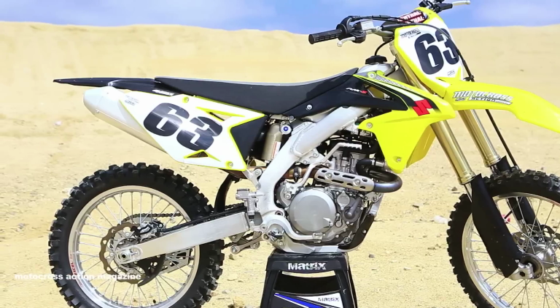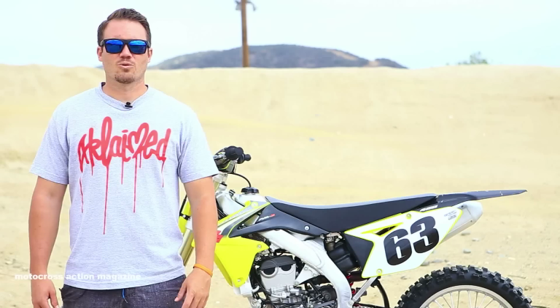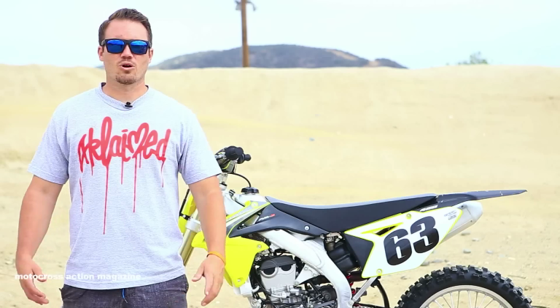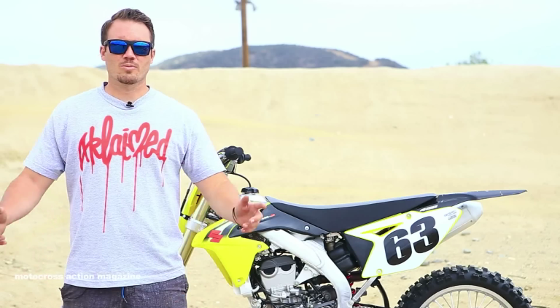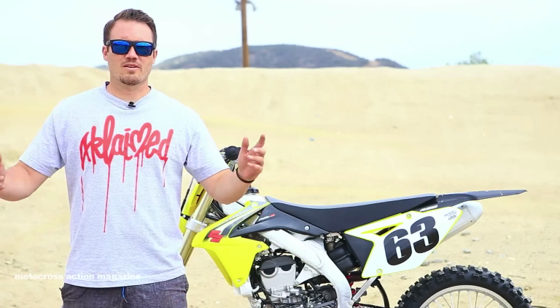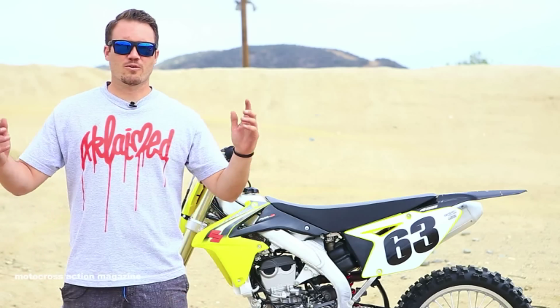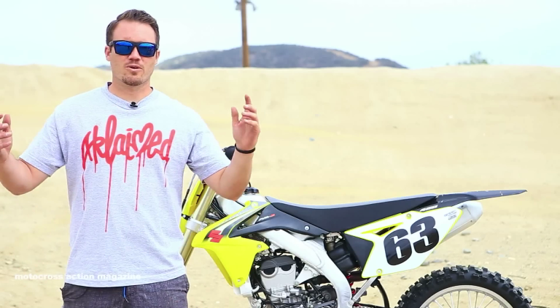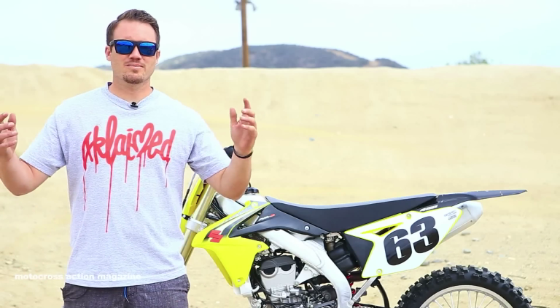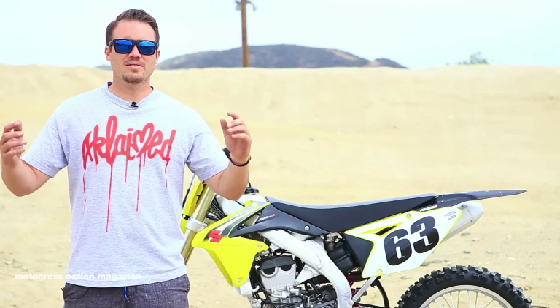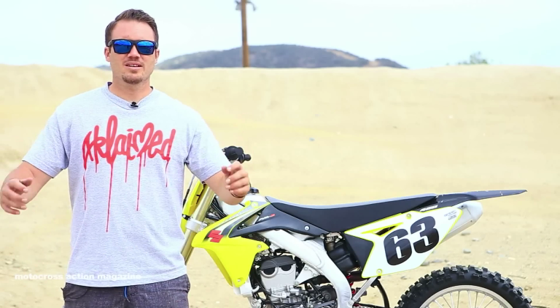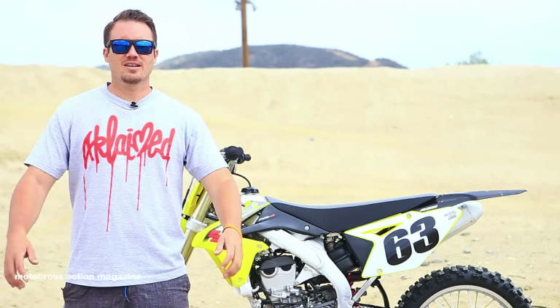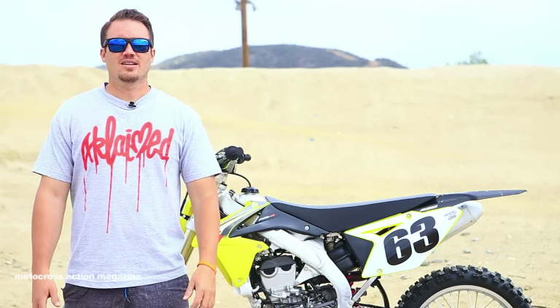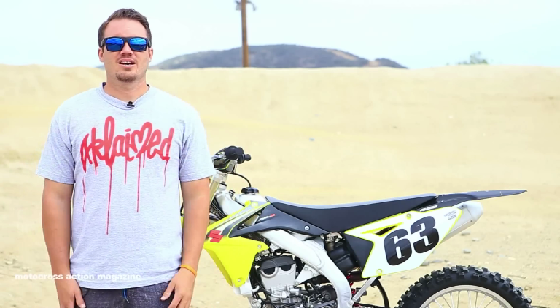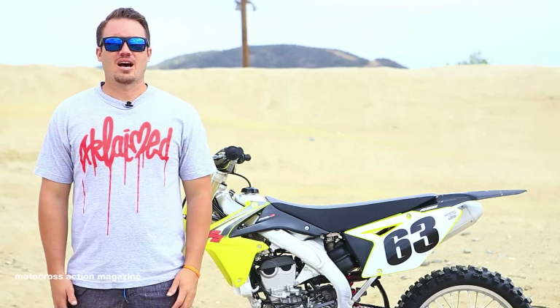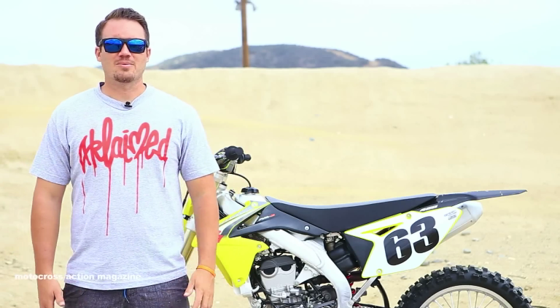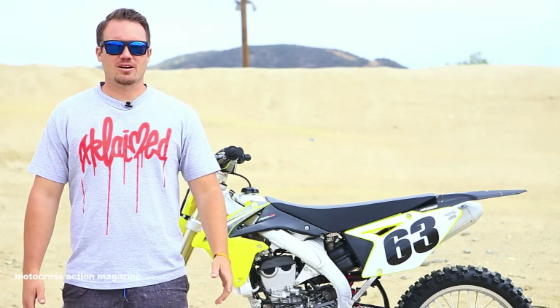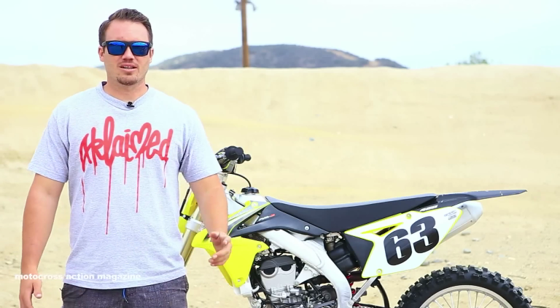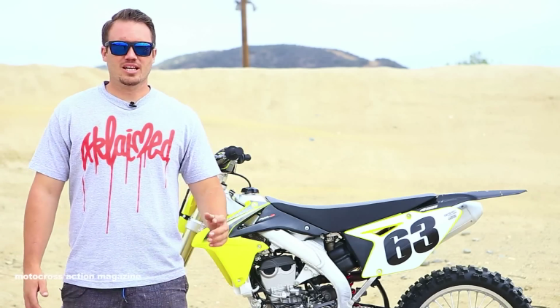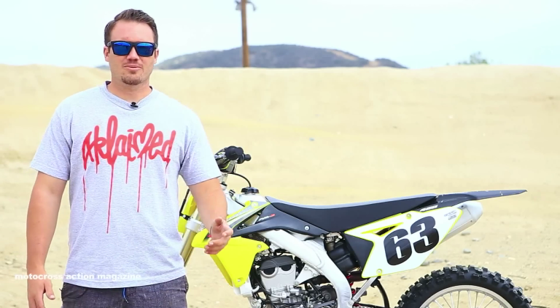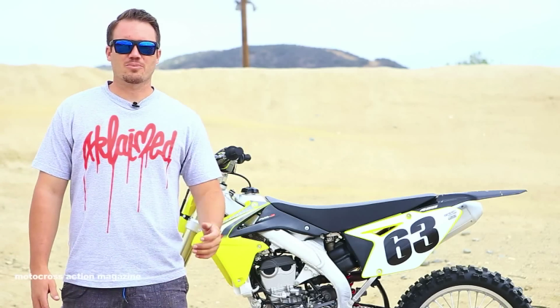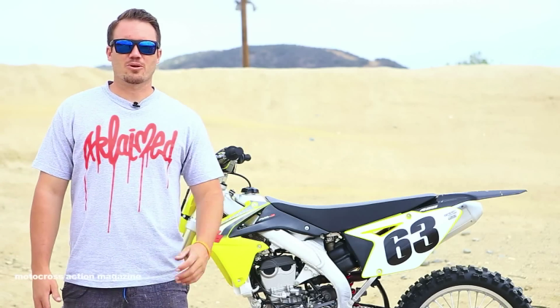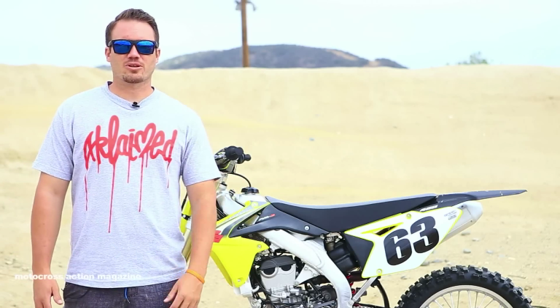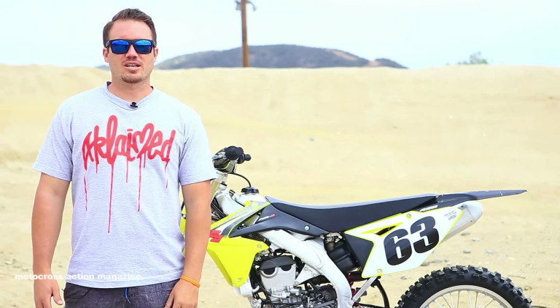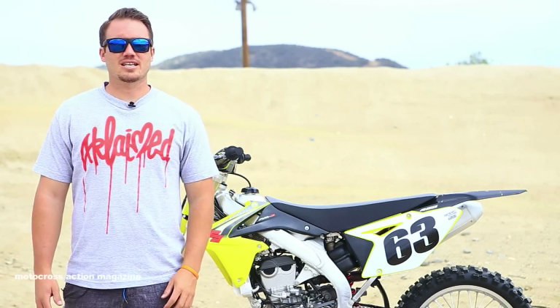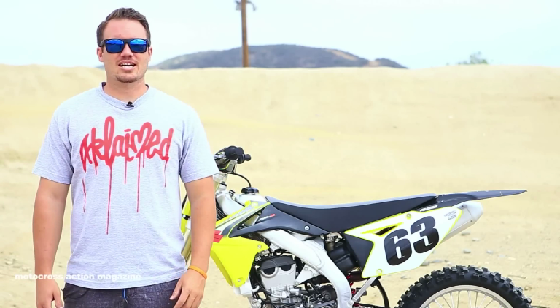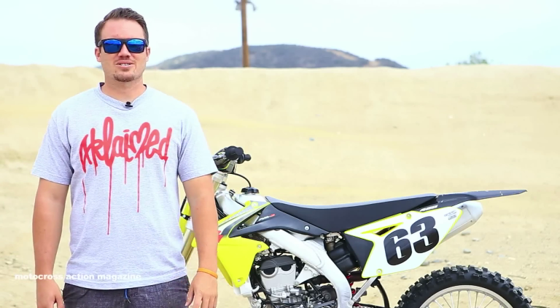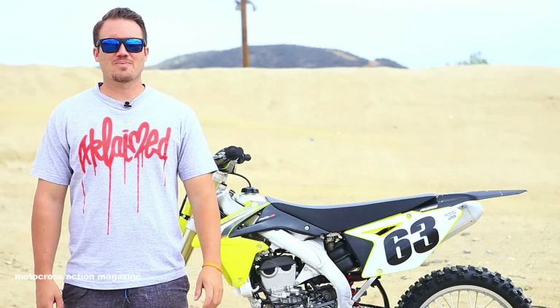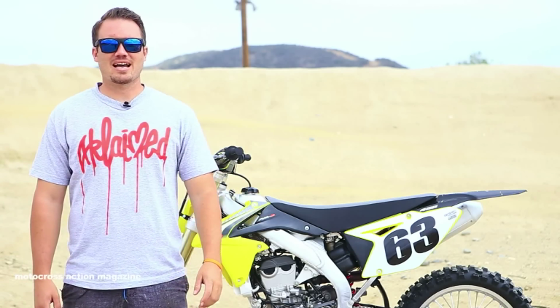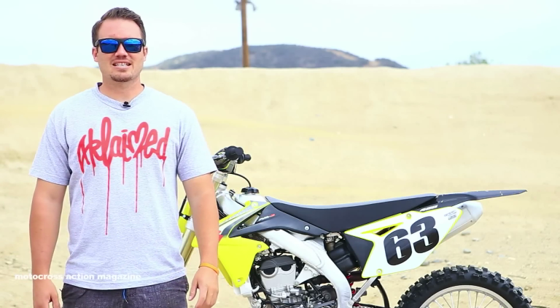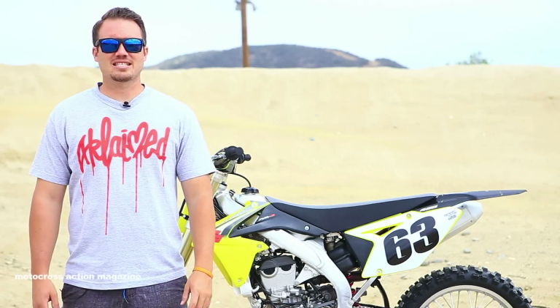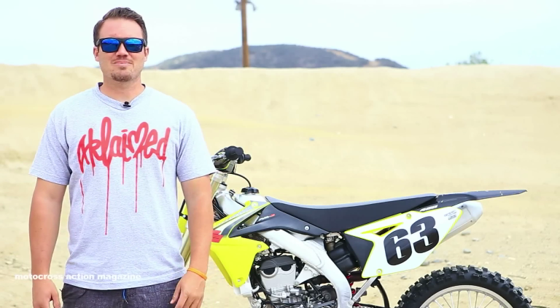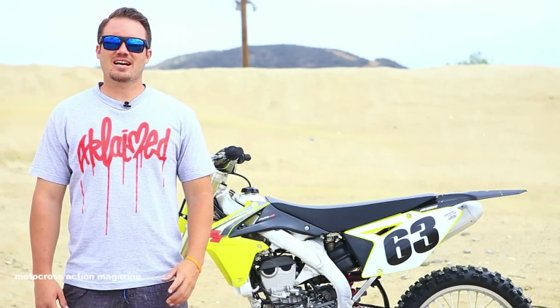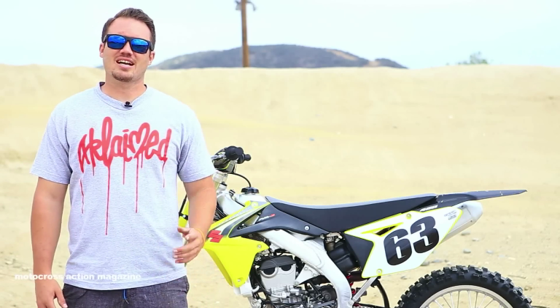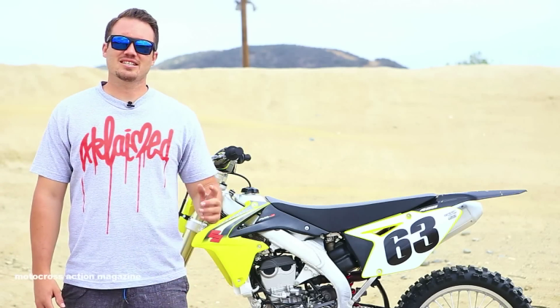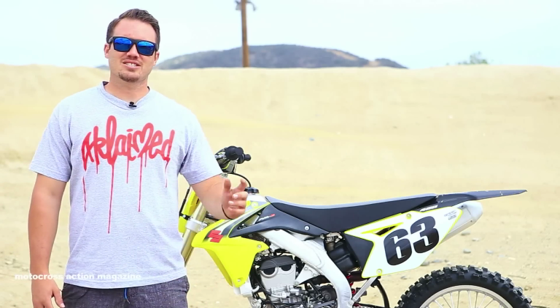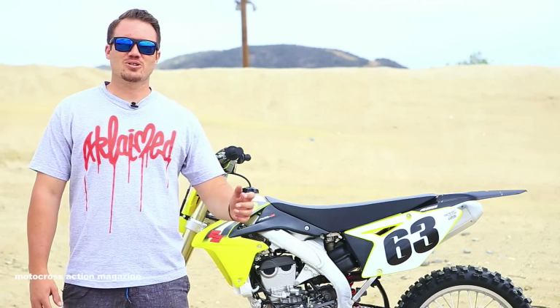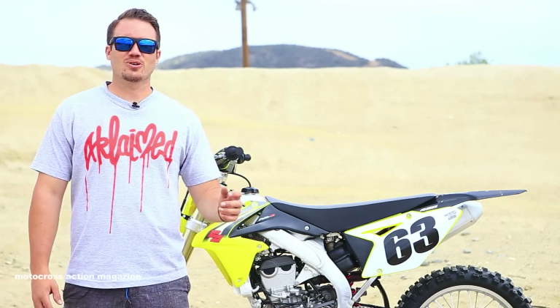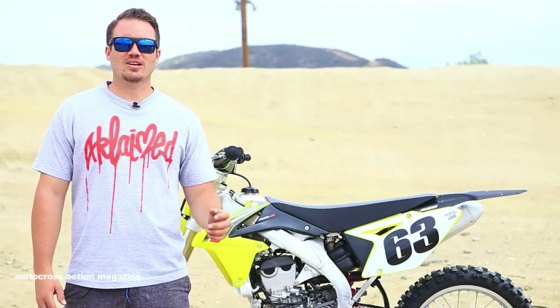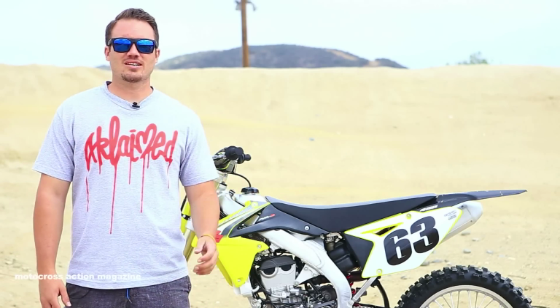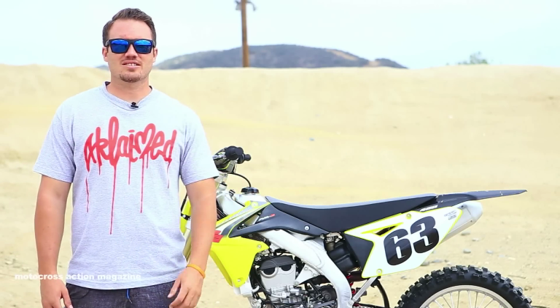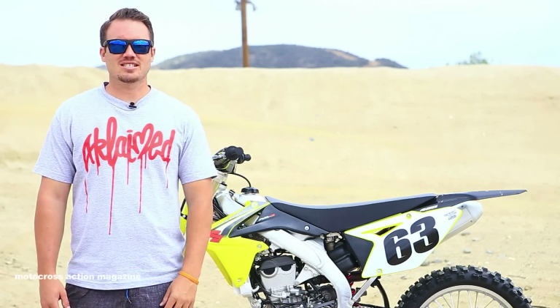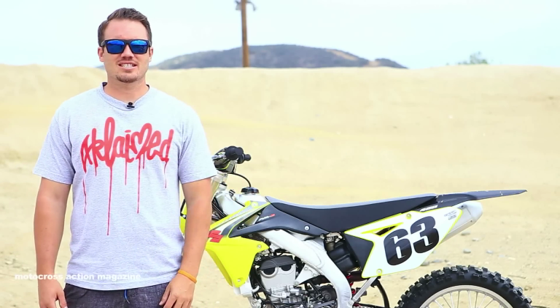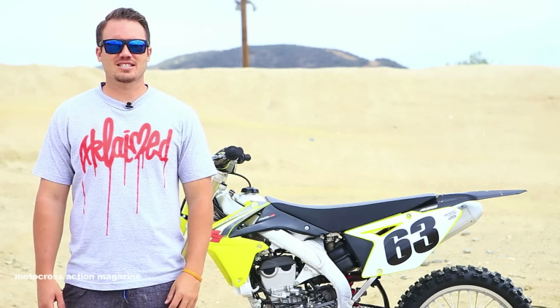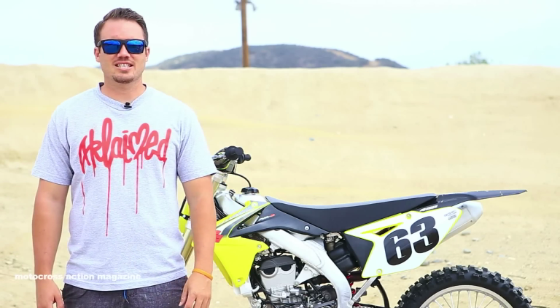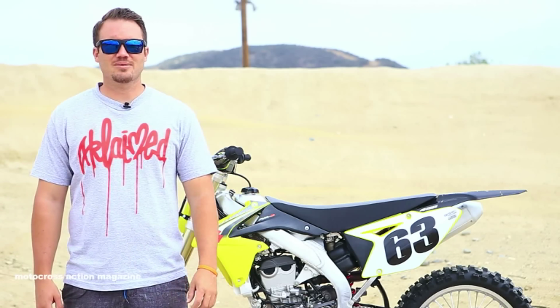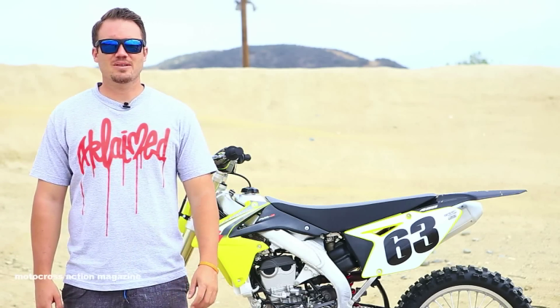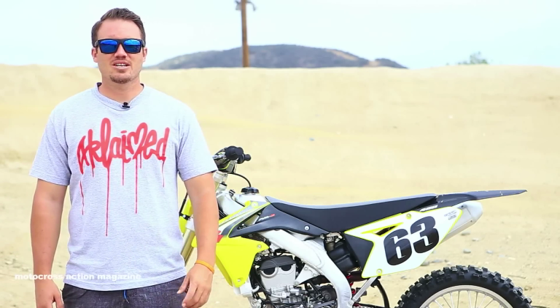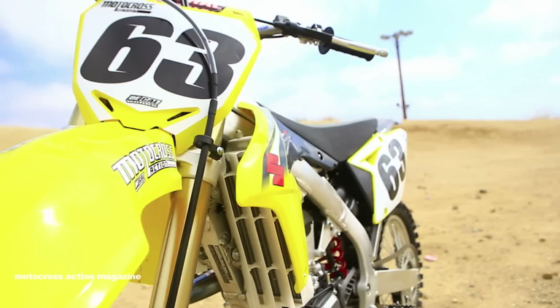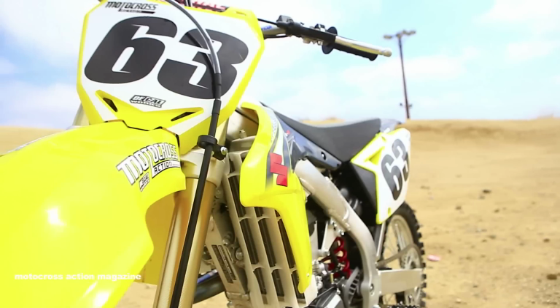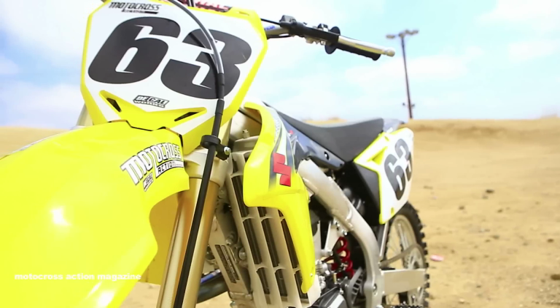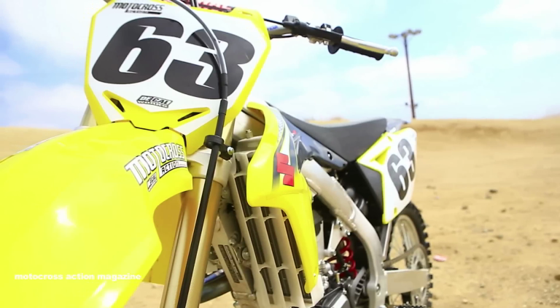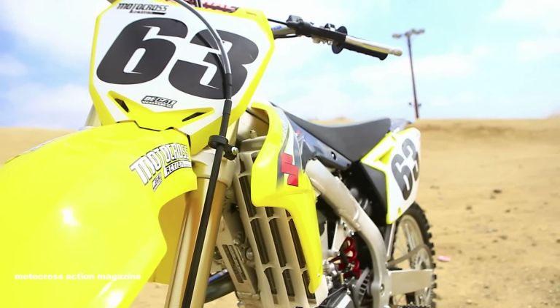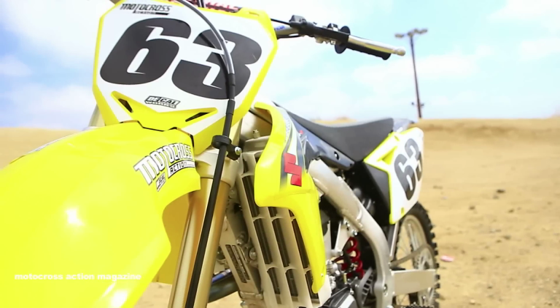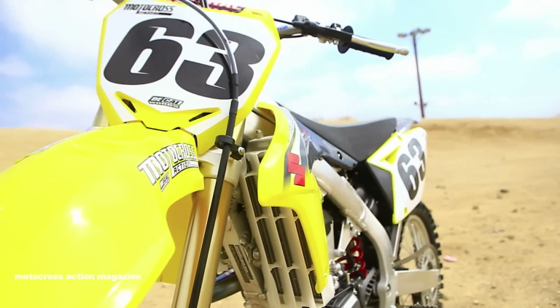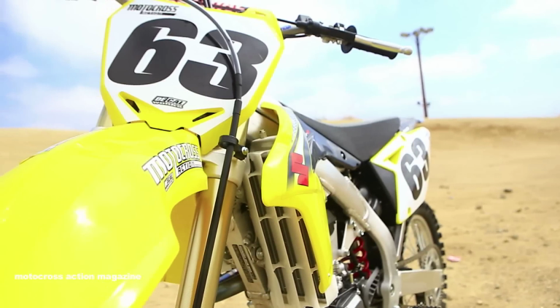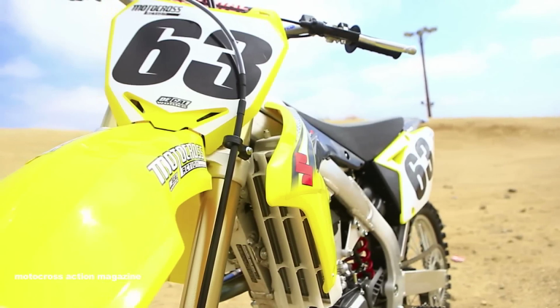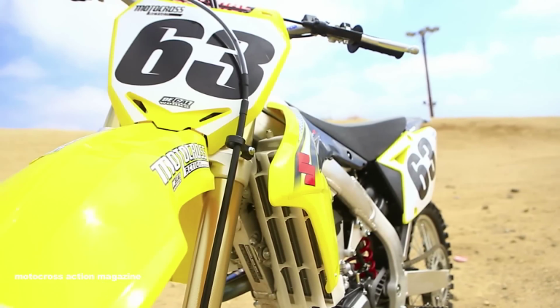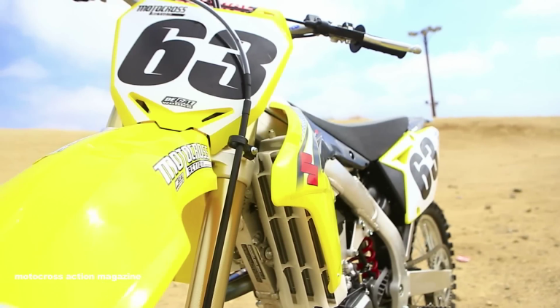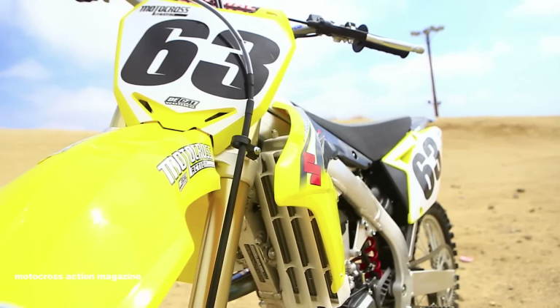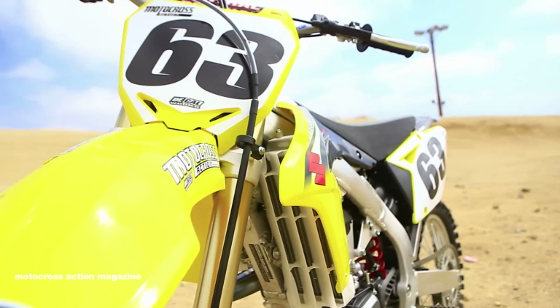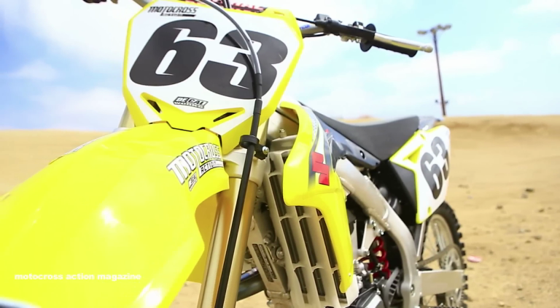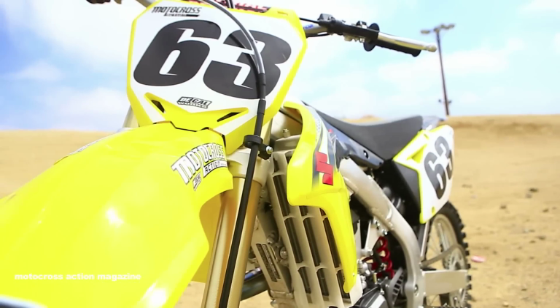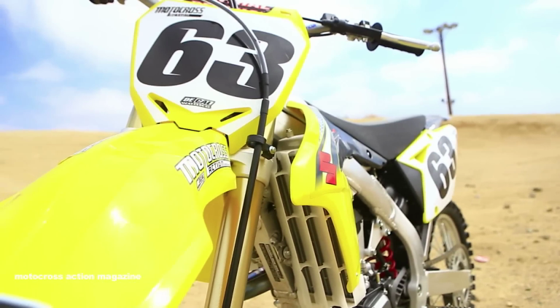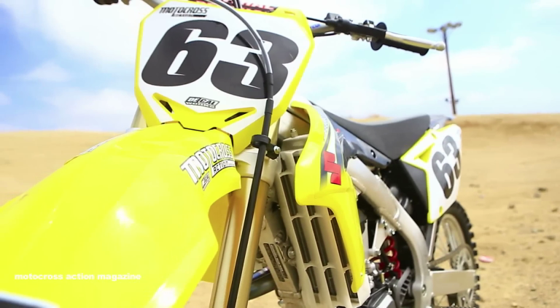Welcome everyone, I'm Darrell Lecklin with Motocross Action Magazine. Behind us is the 2016 Suzuki RMZ 450.